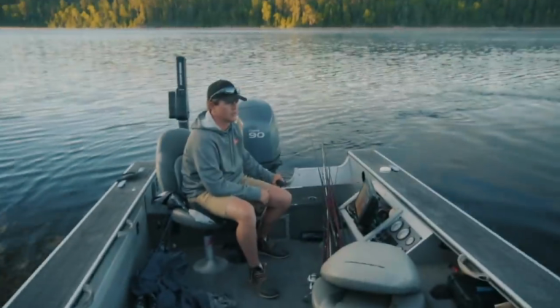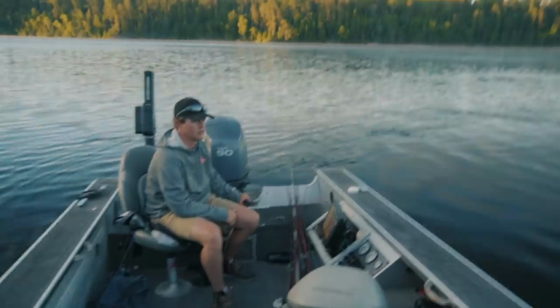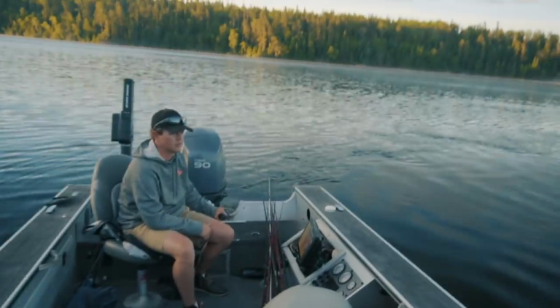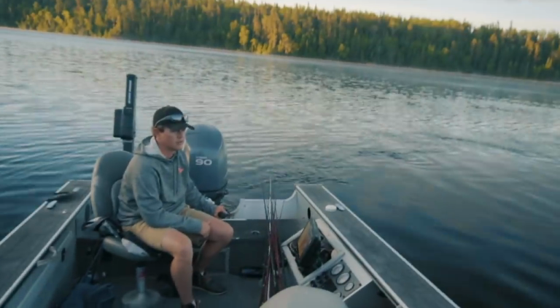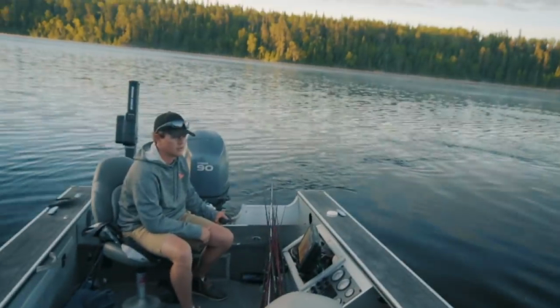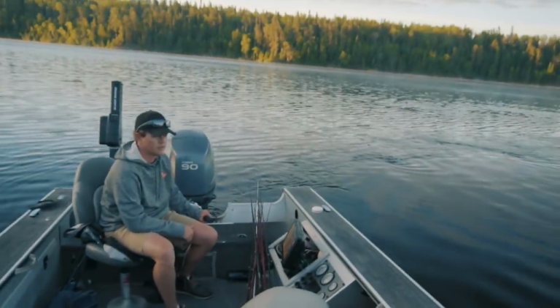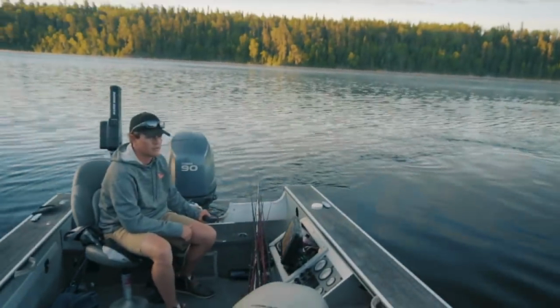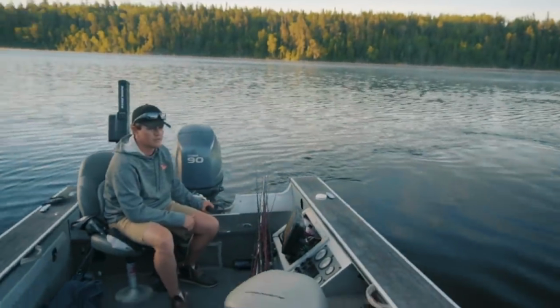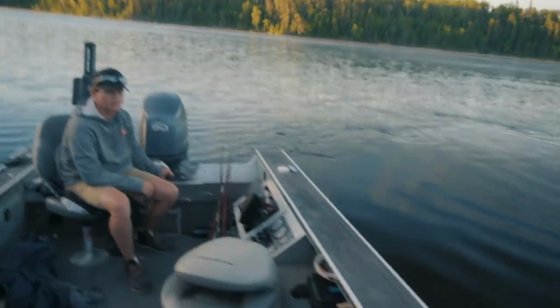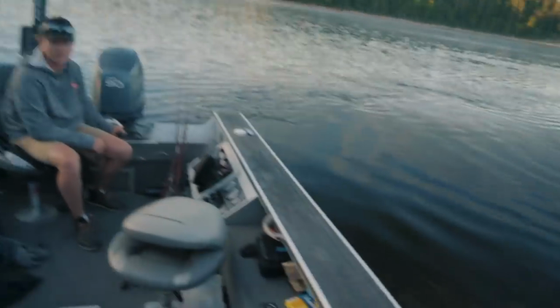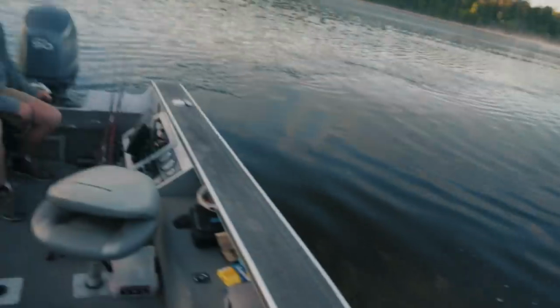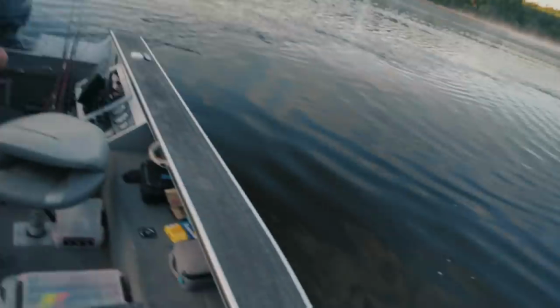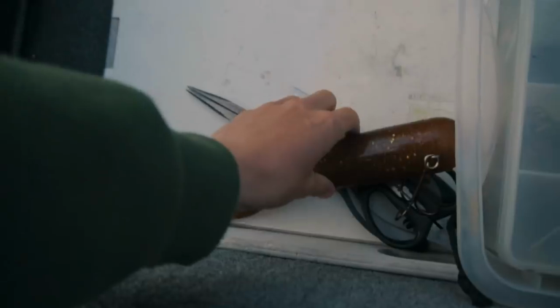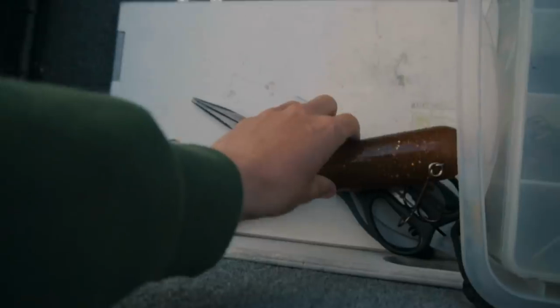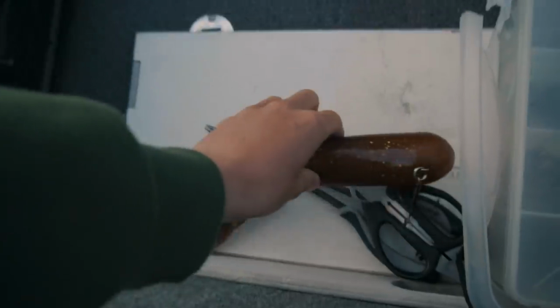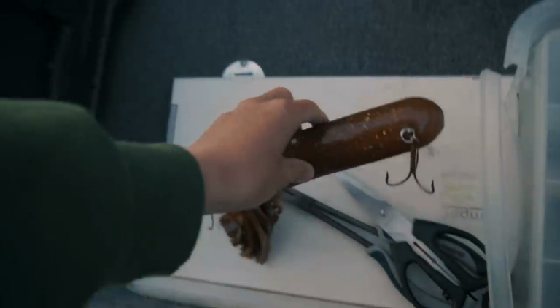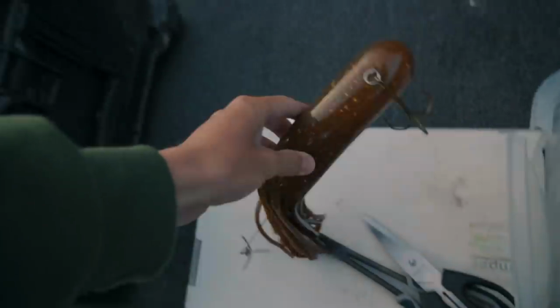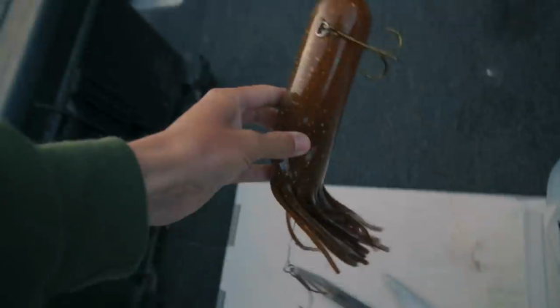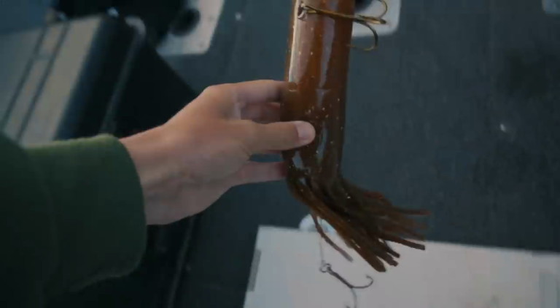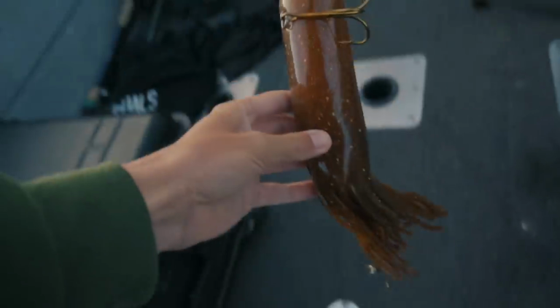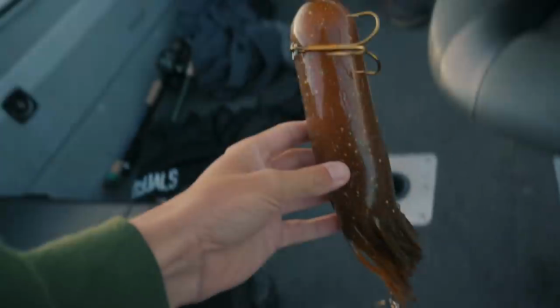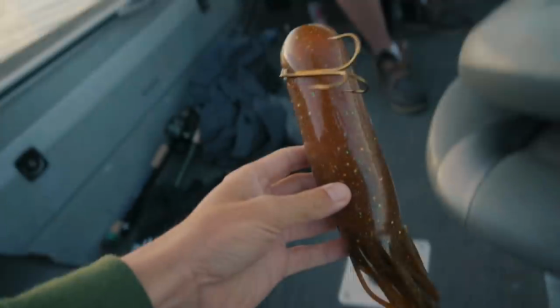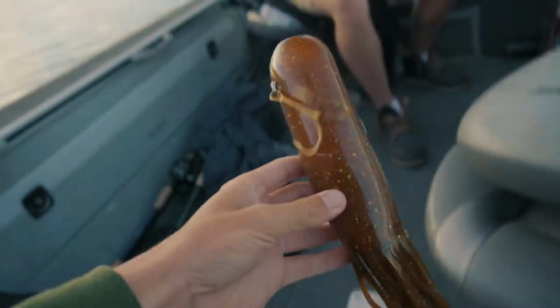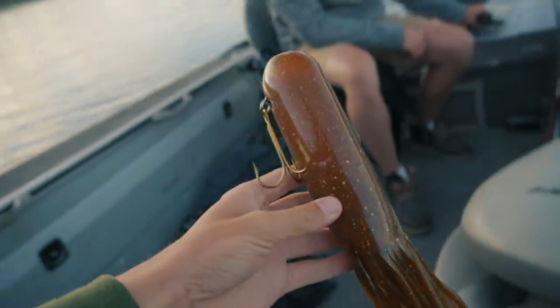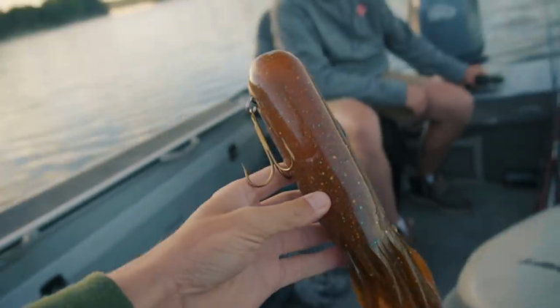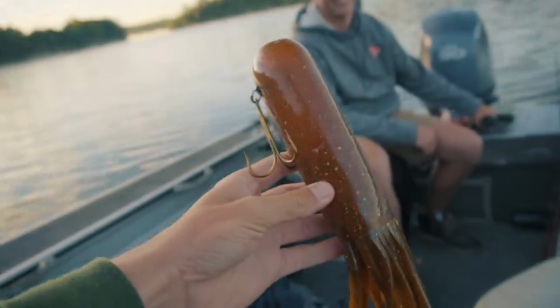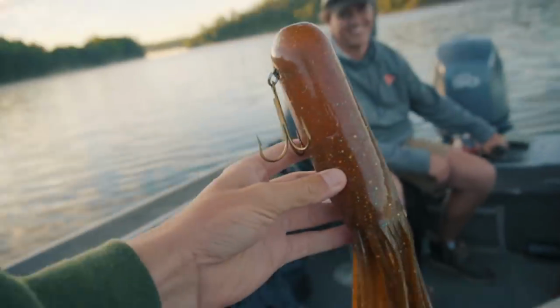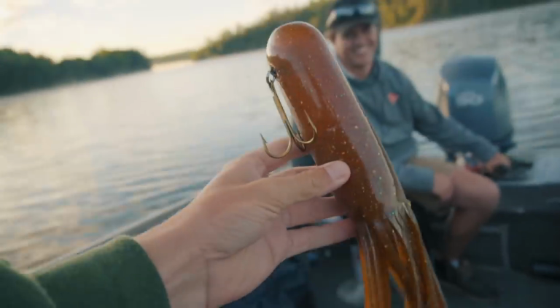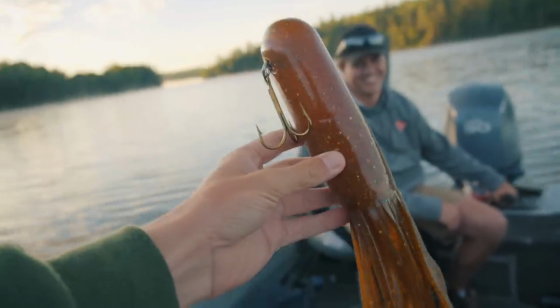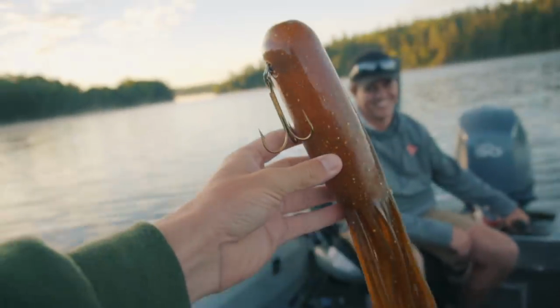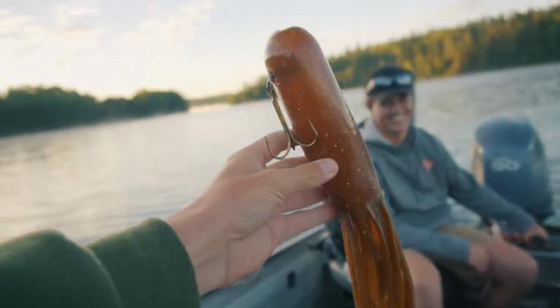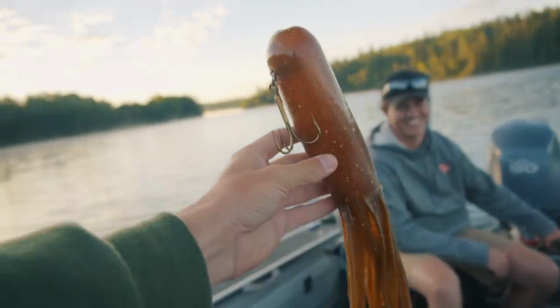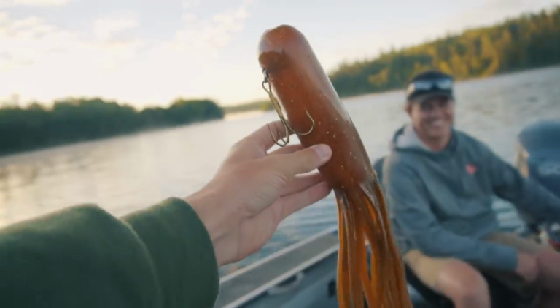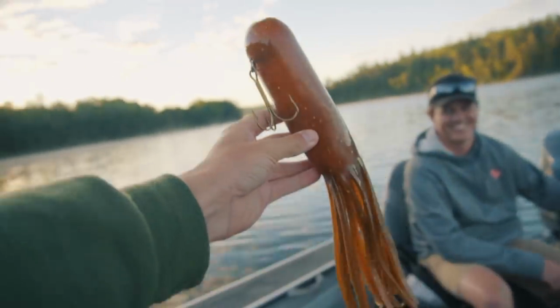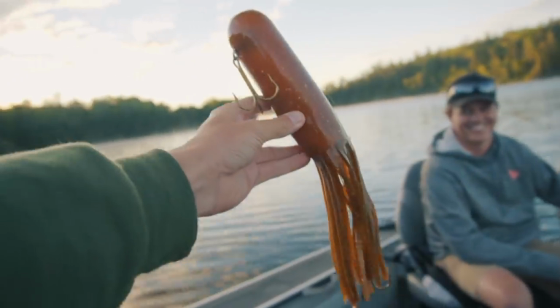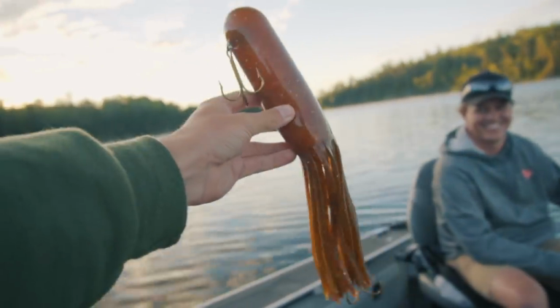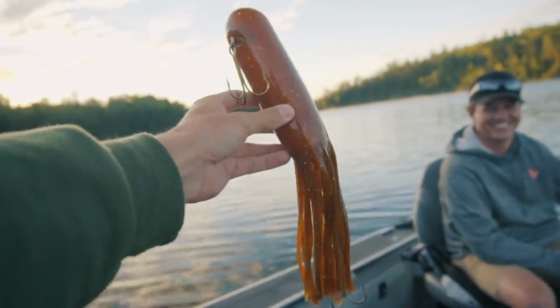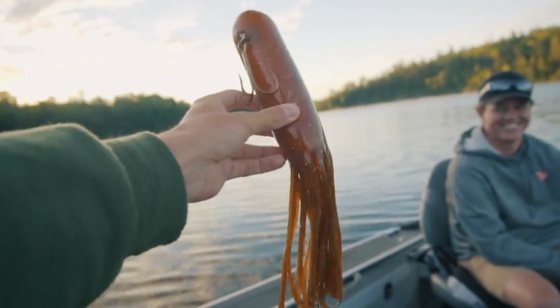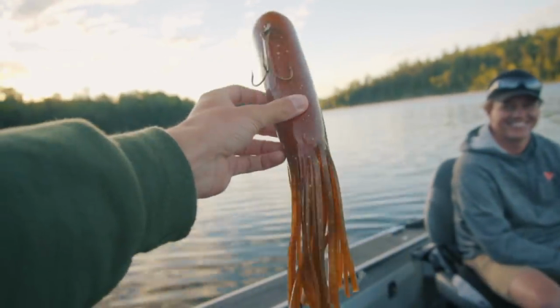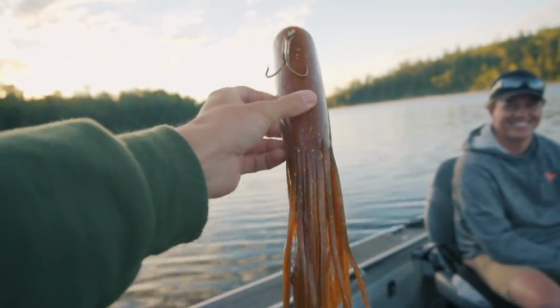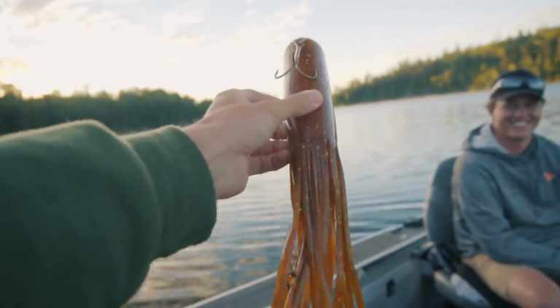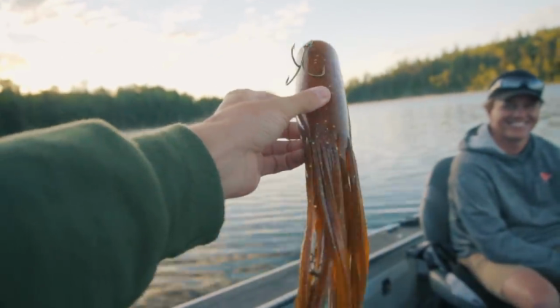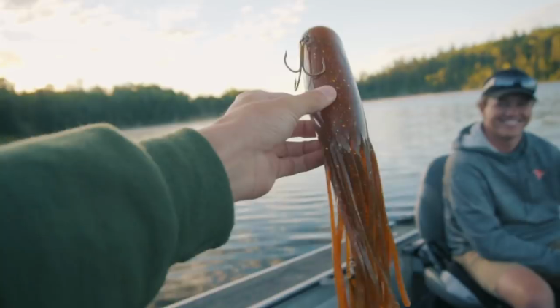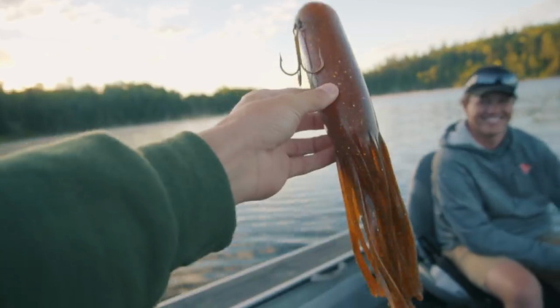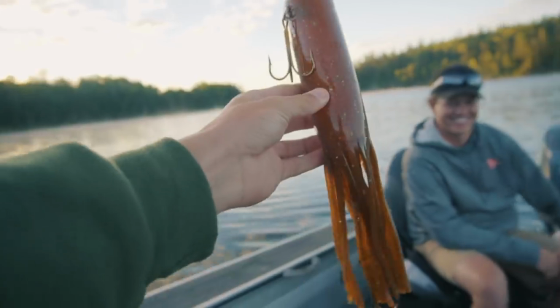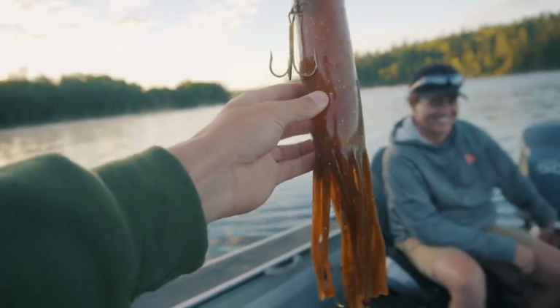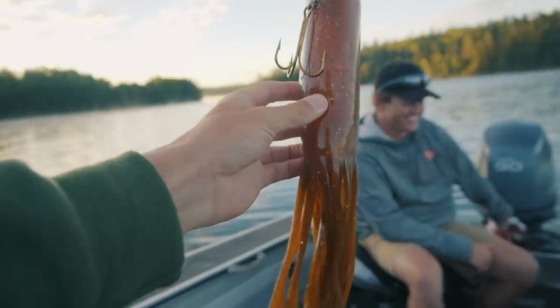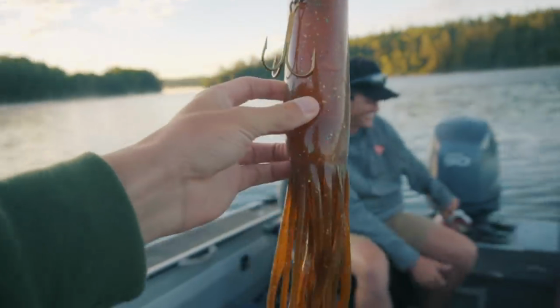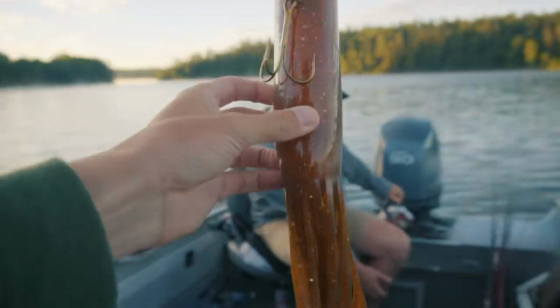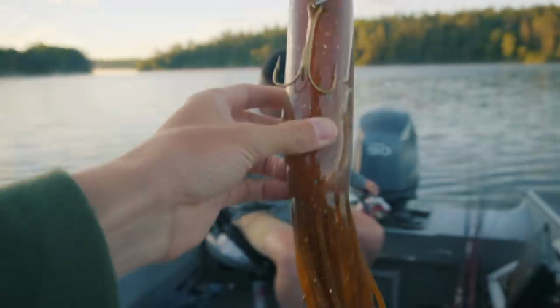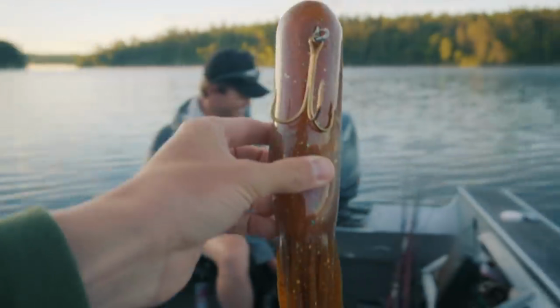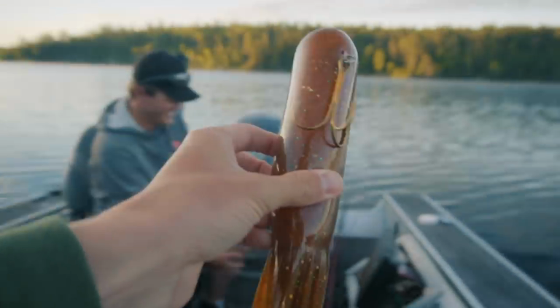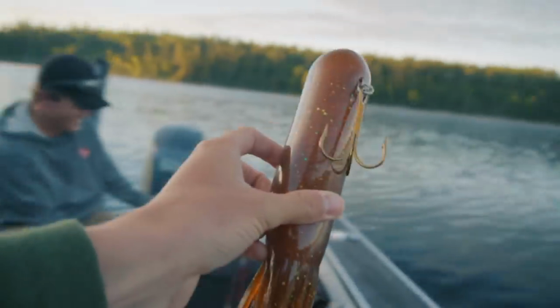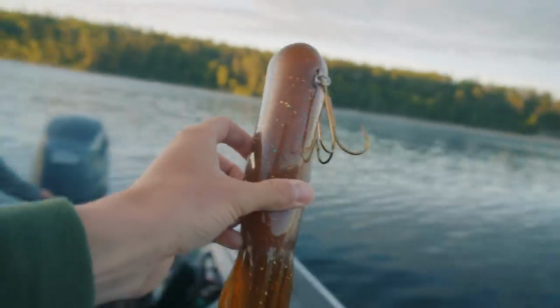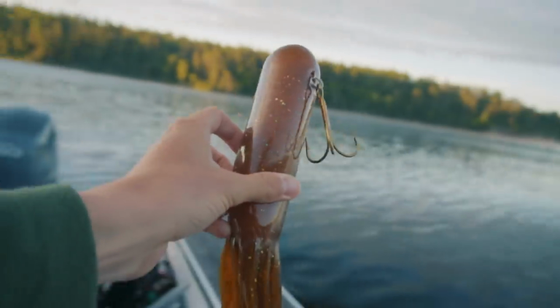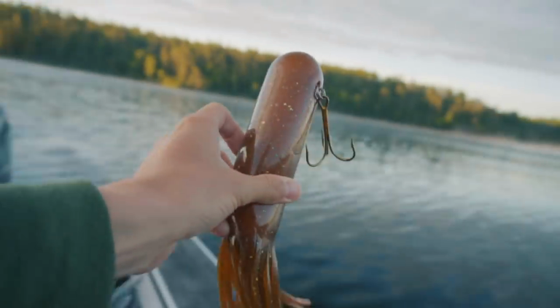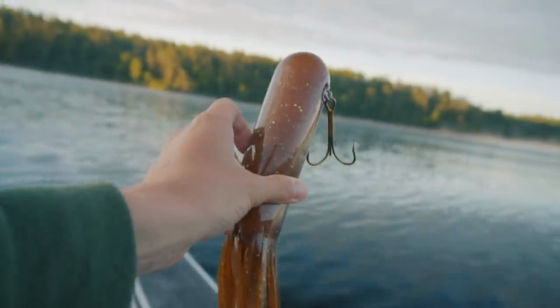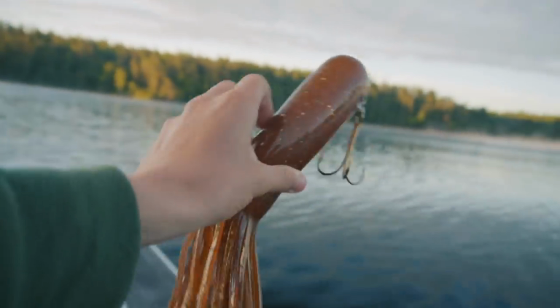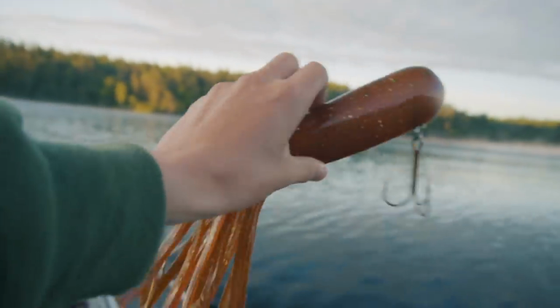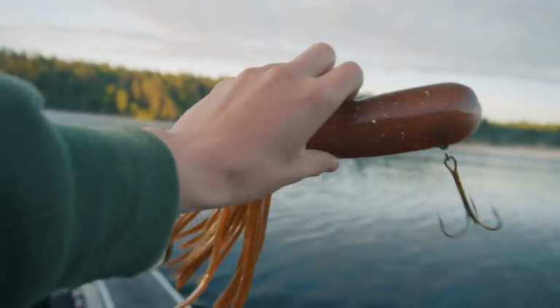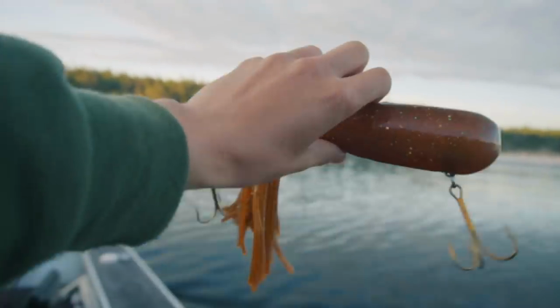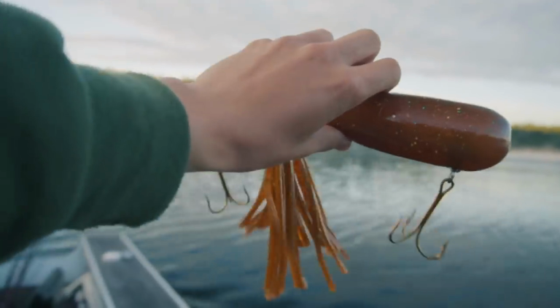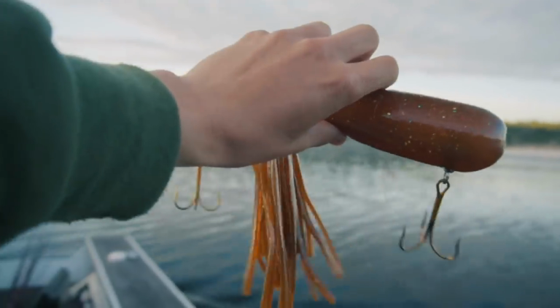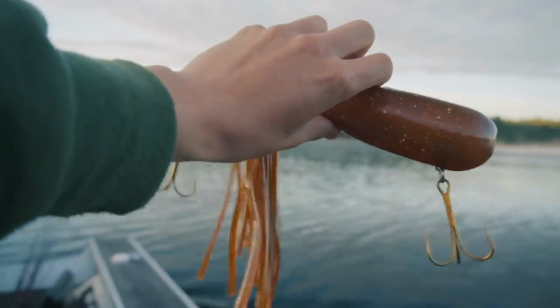We're here! Oh boy, we're going for them mega smallies this morning — big tubes.